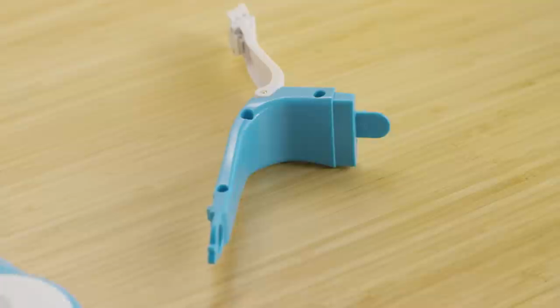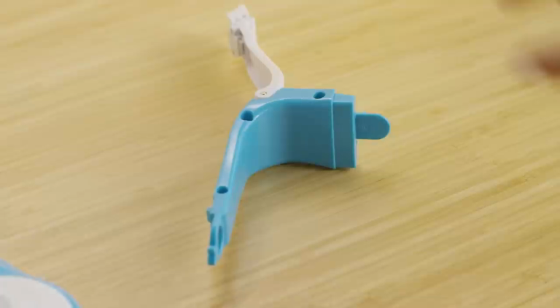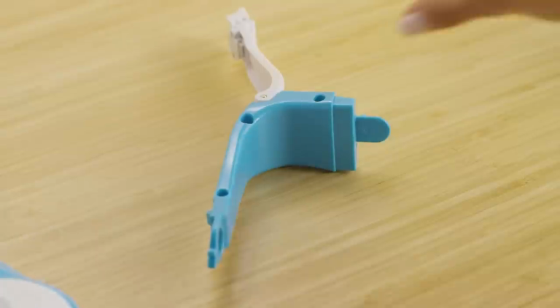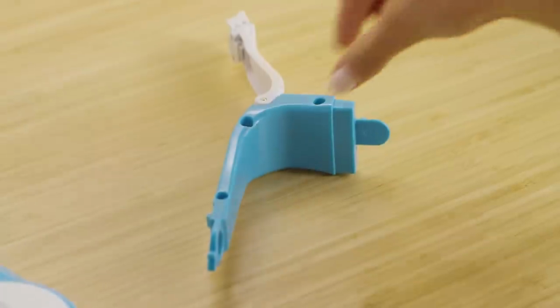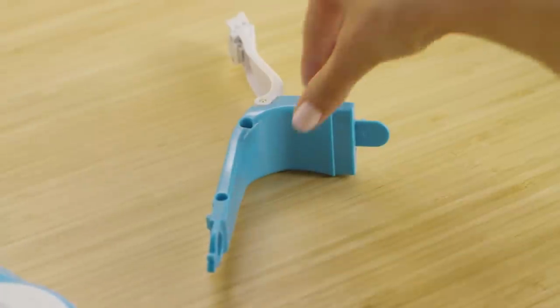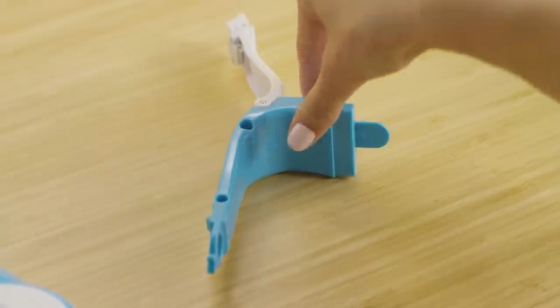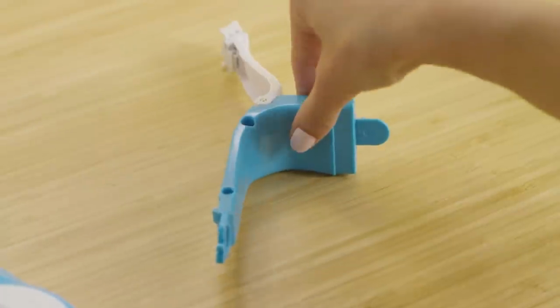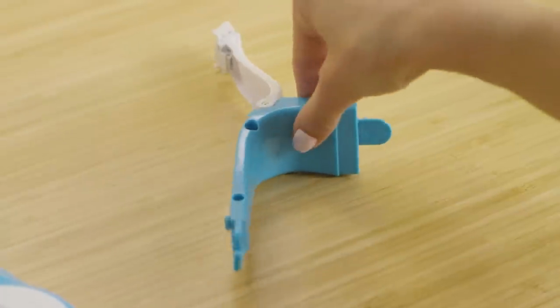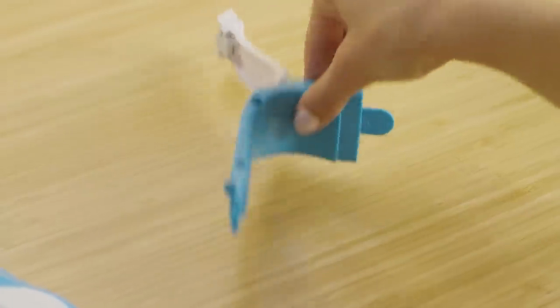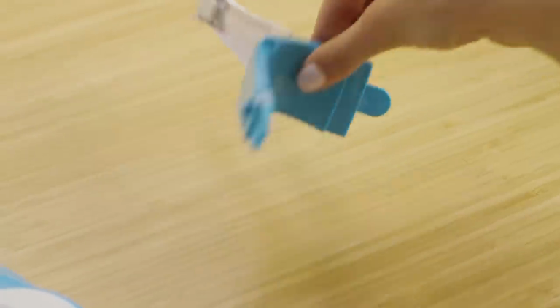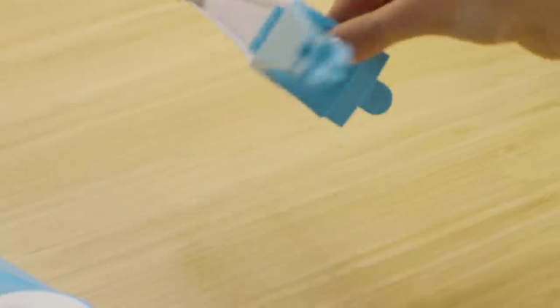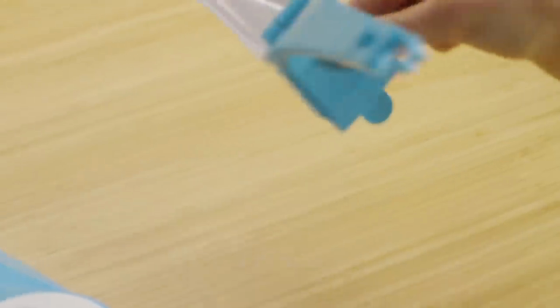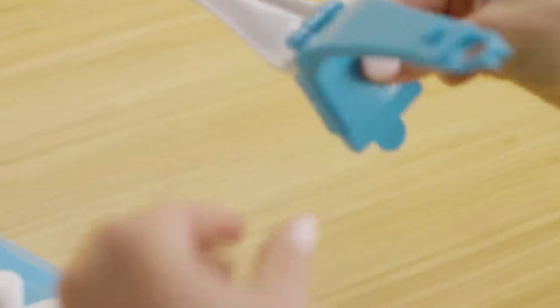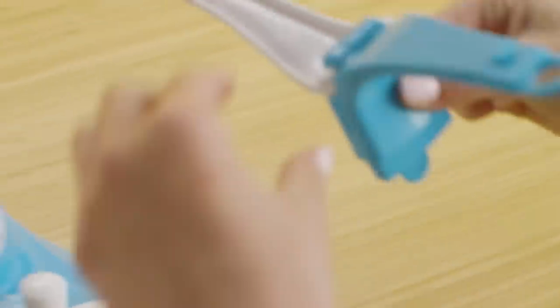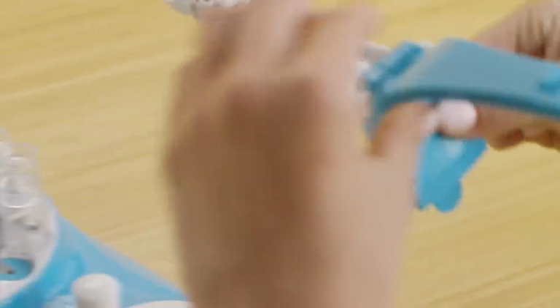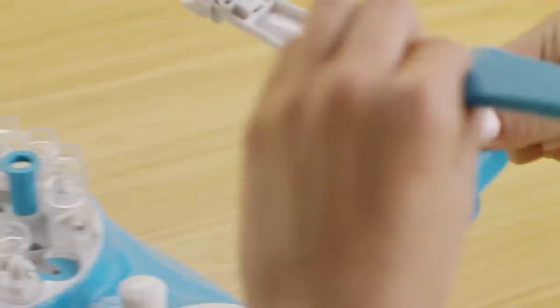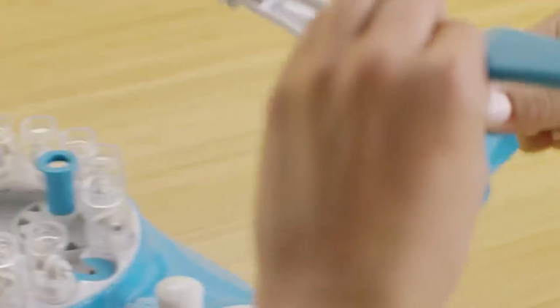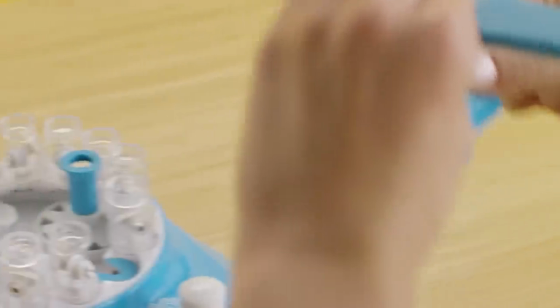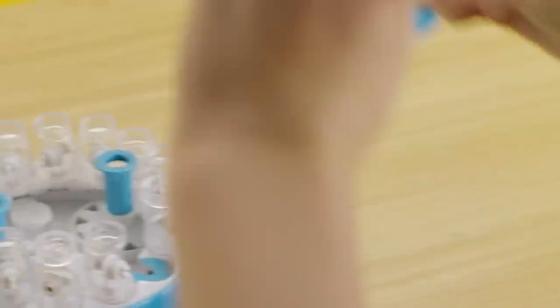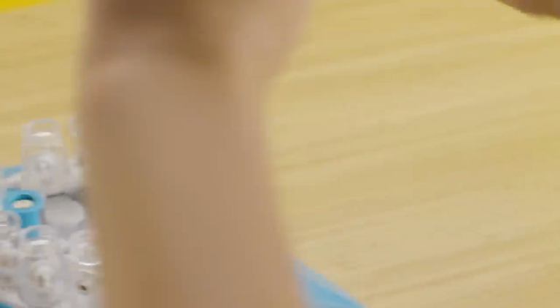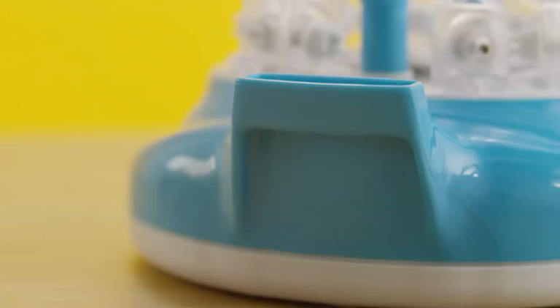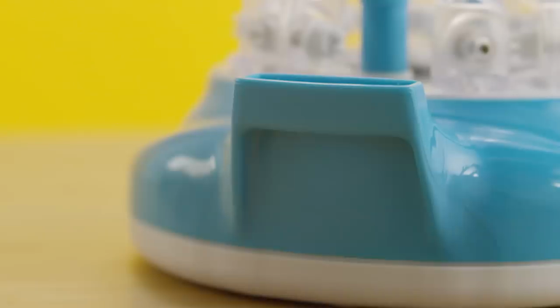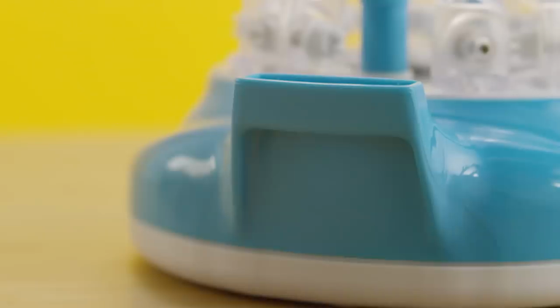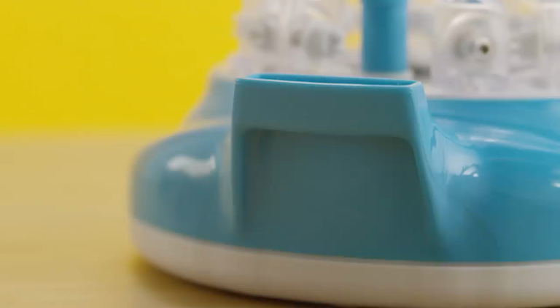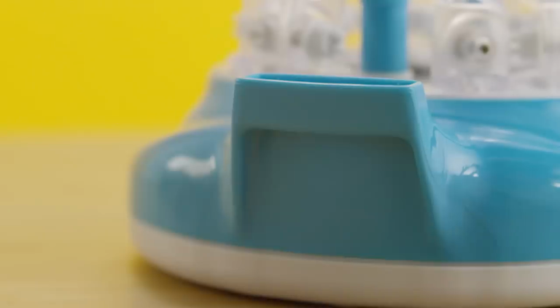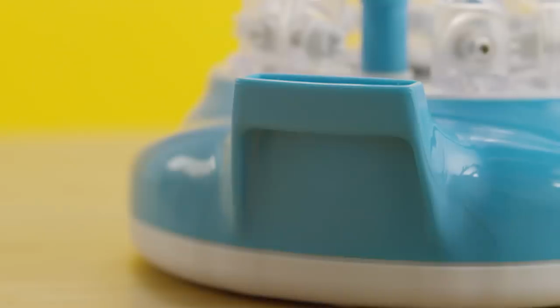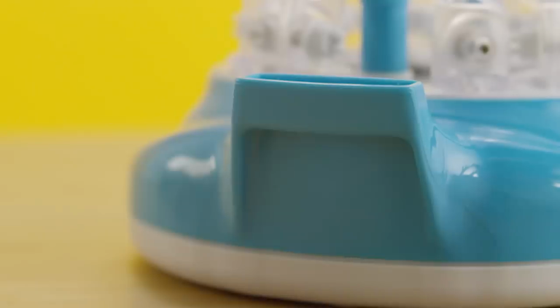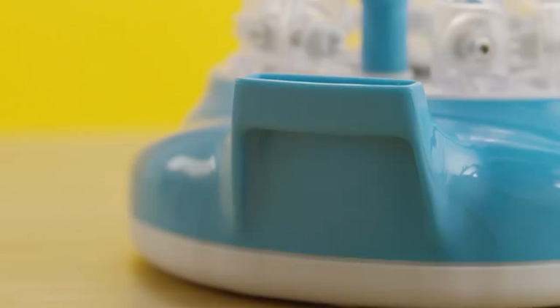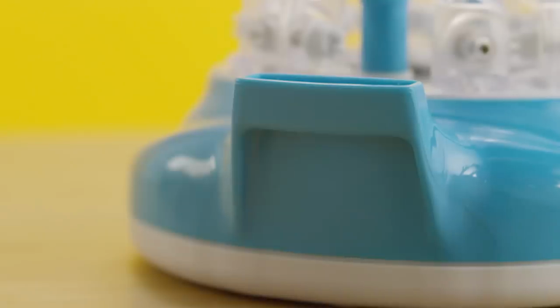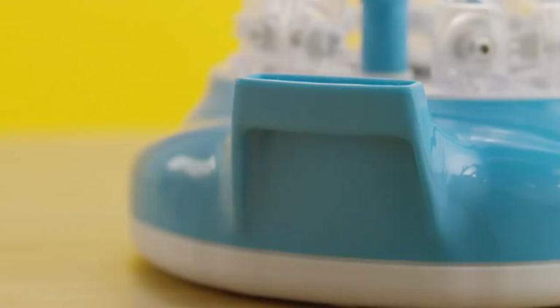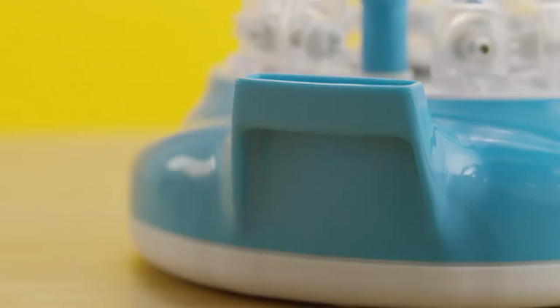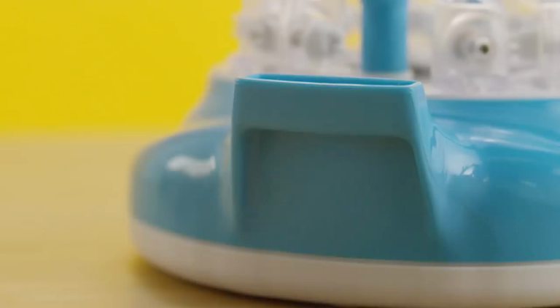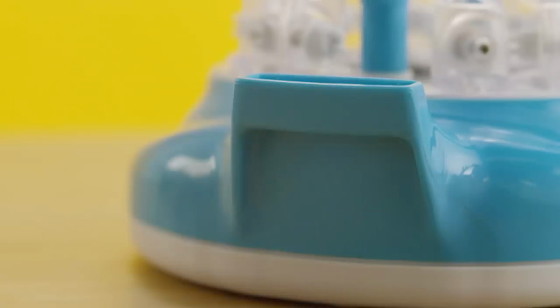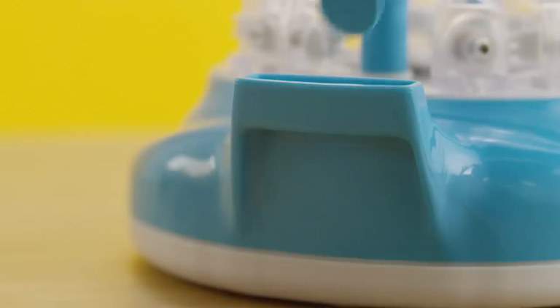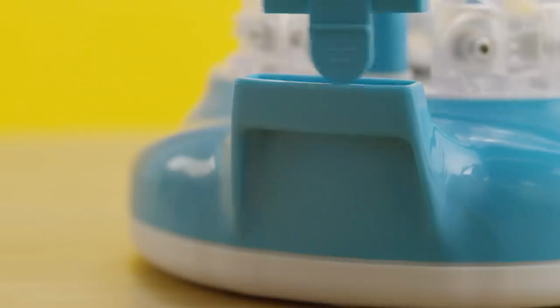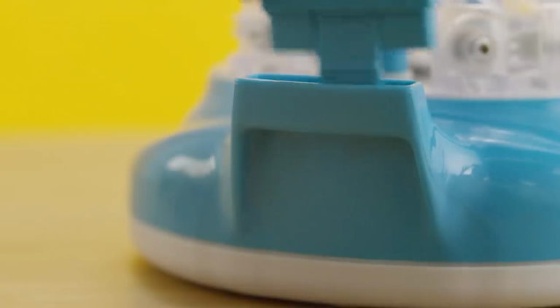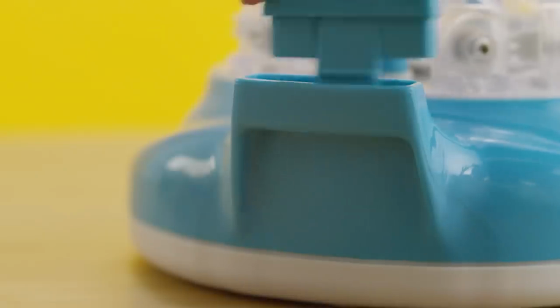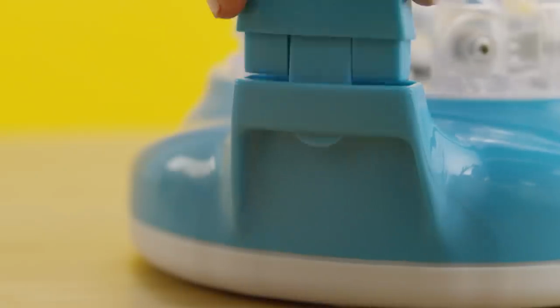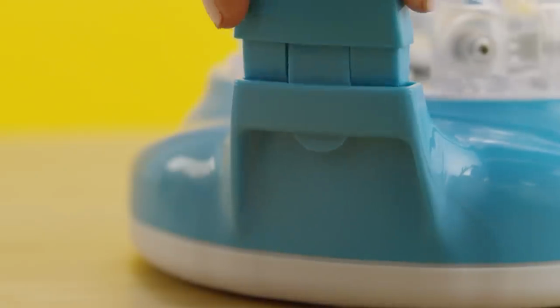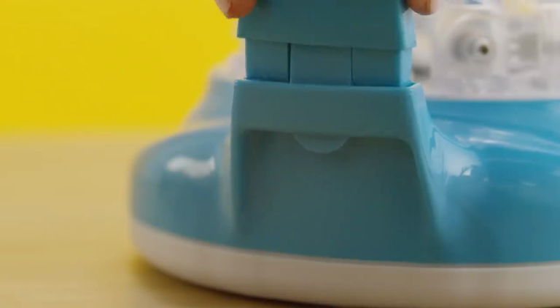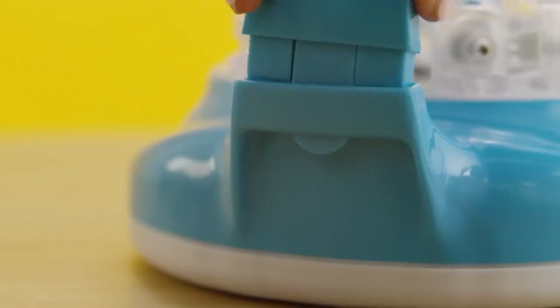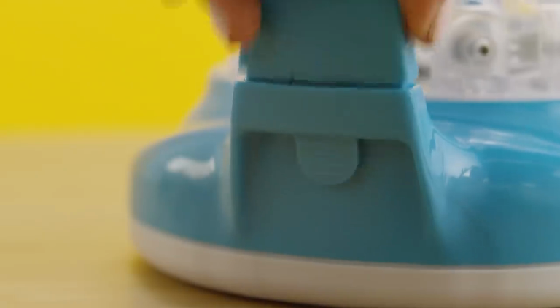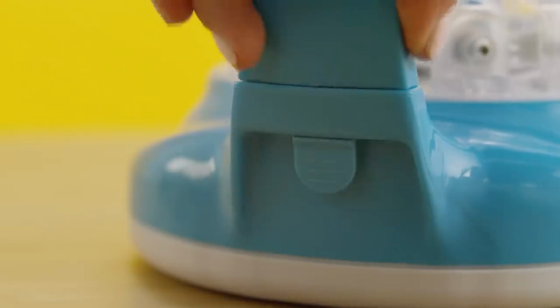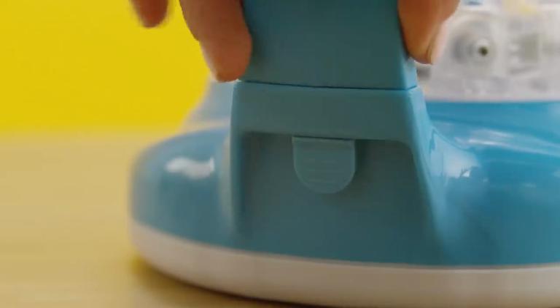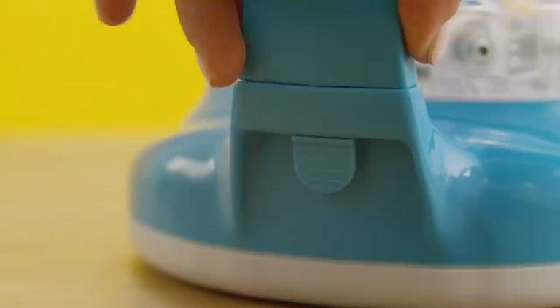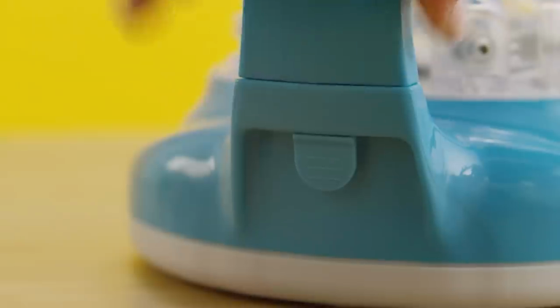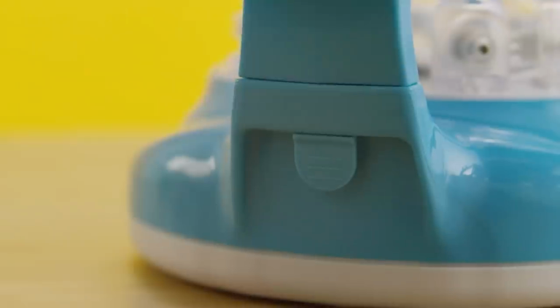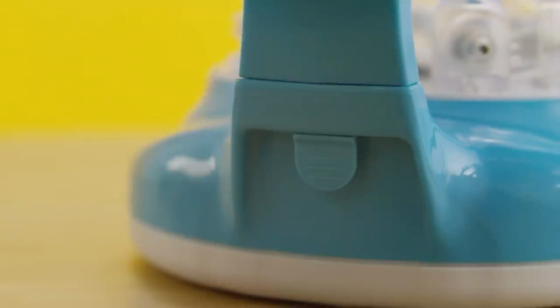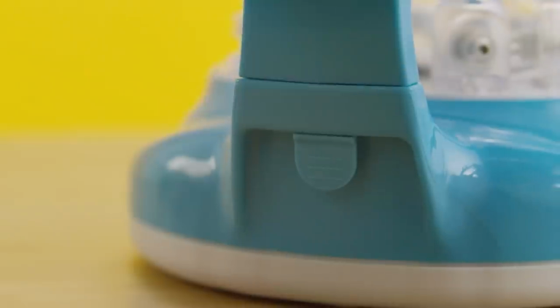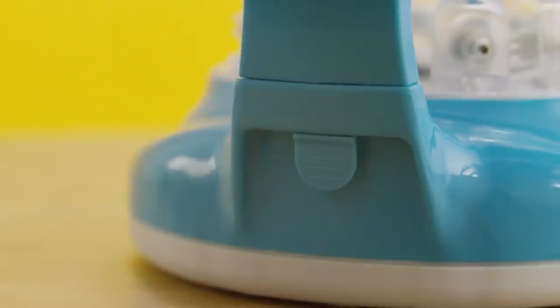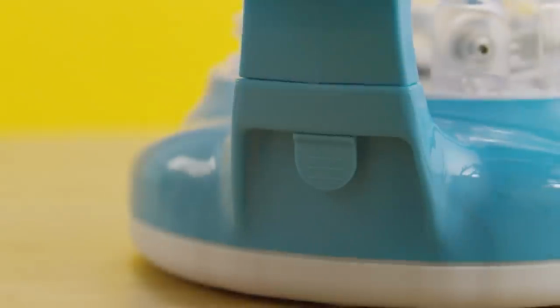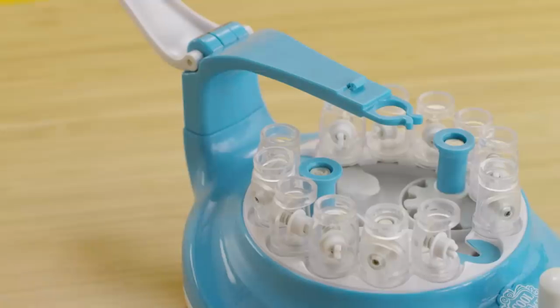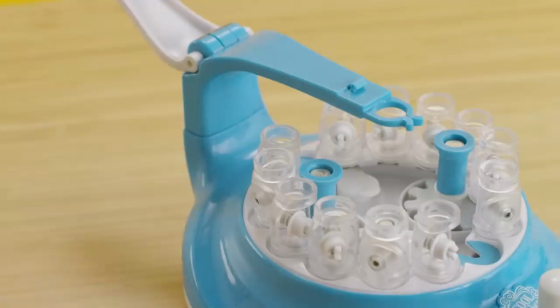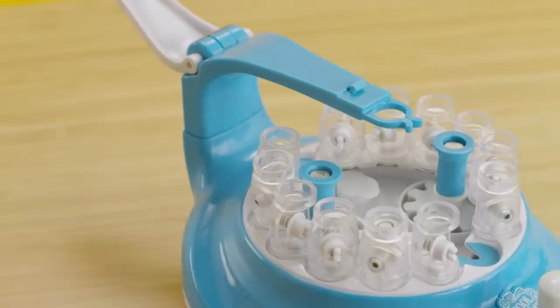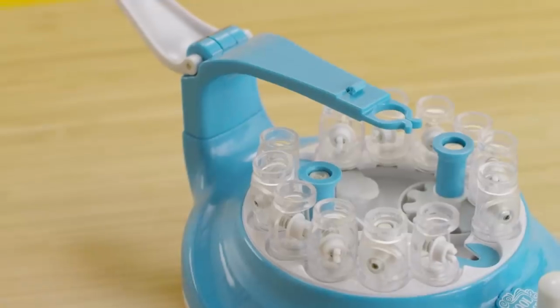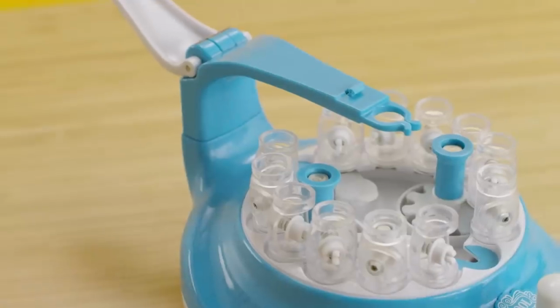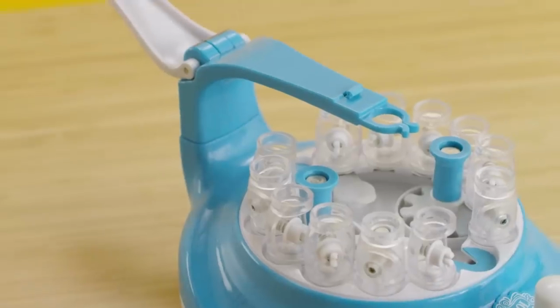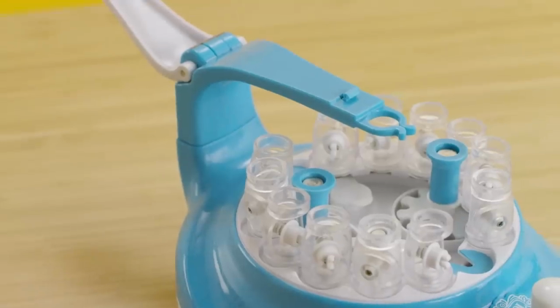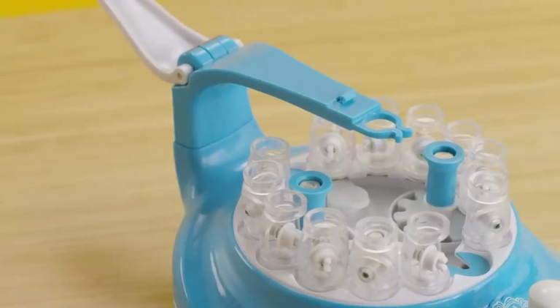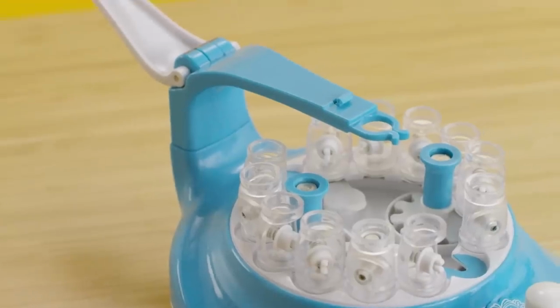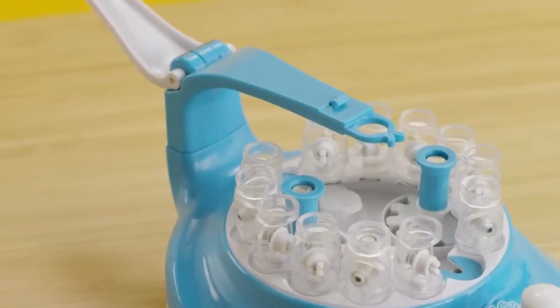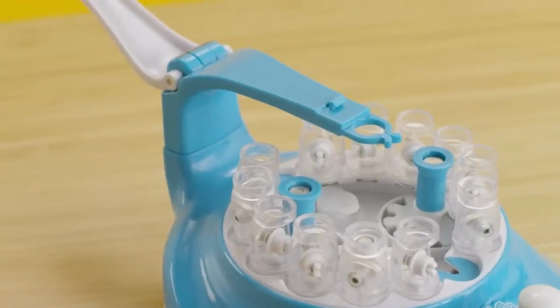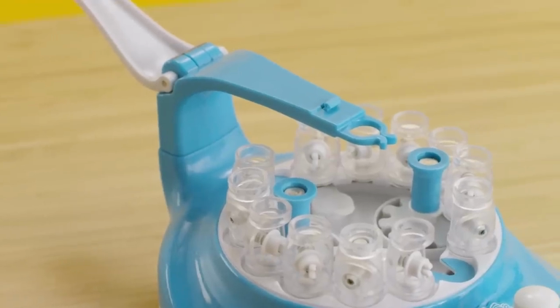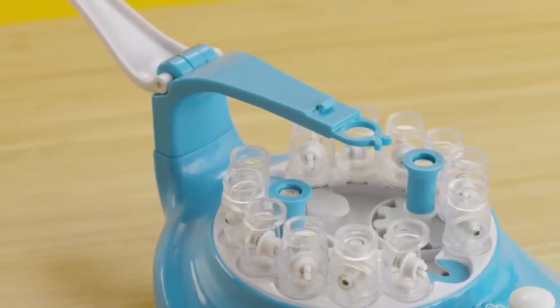When putting your Kumi Creator together, the first thing you need to do is attach the blue arm into your Kumi Creator base. You'll hear it click right into place.